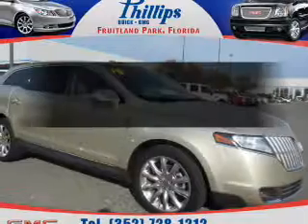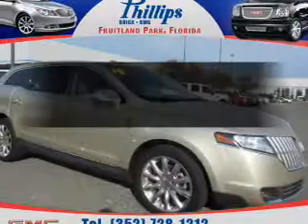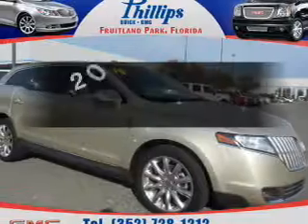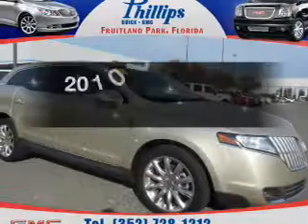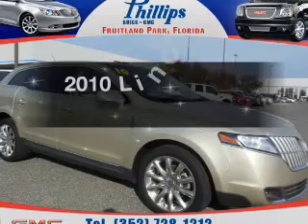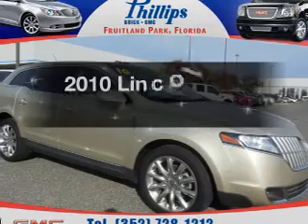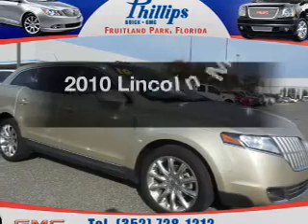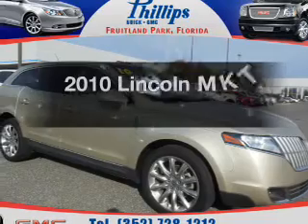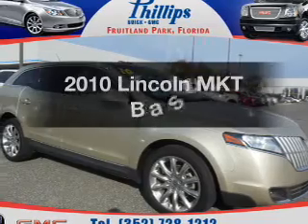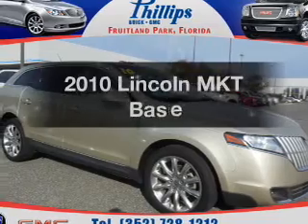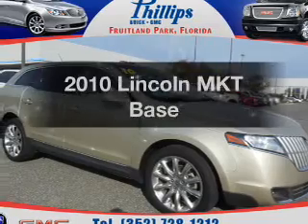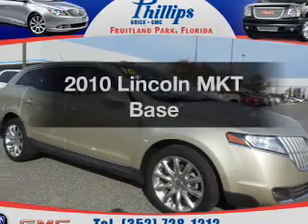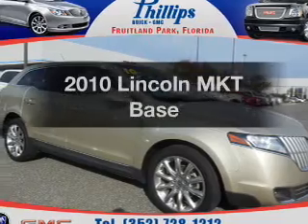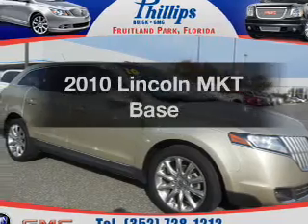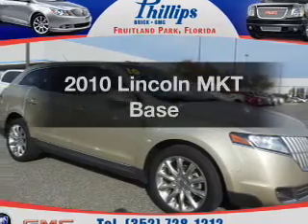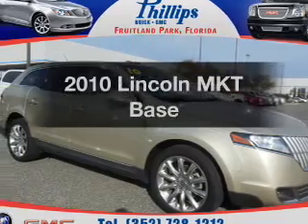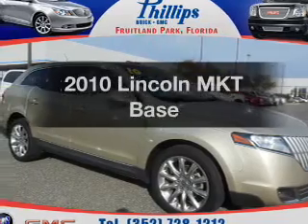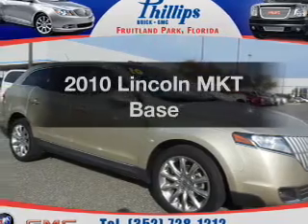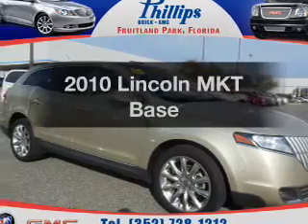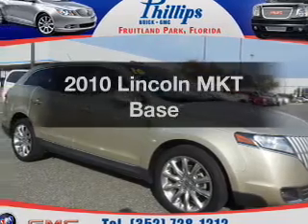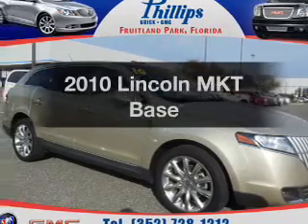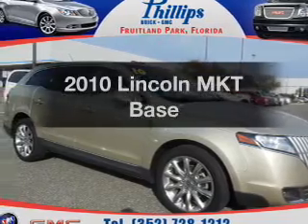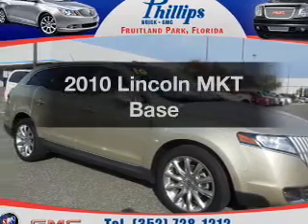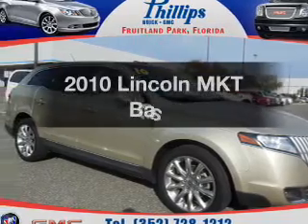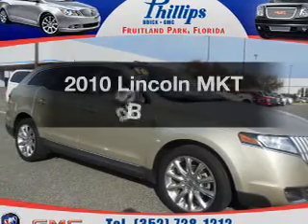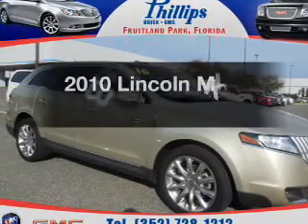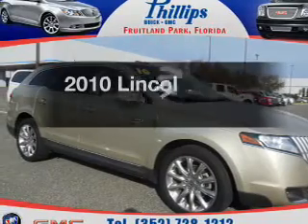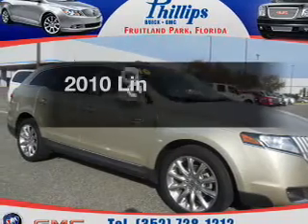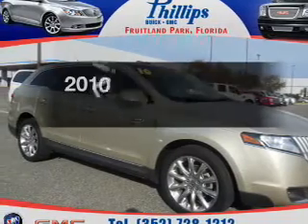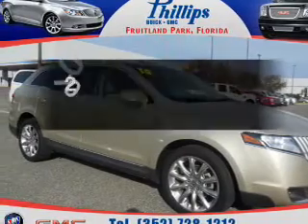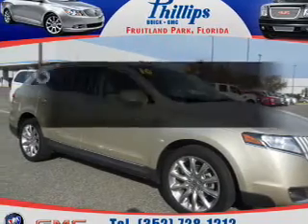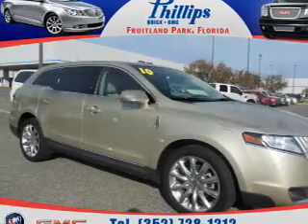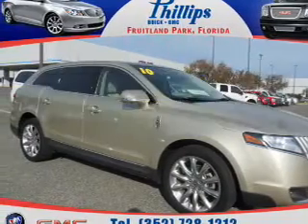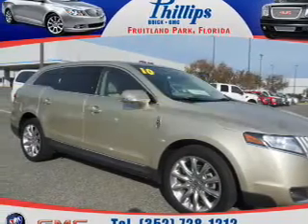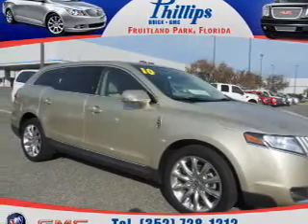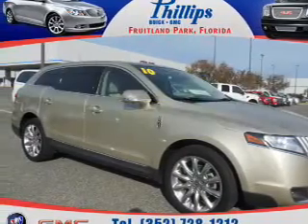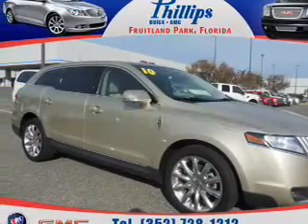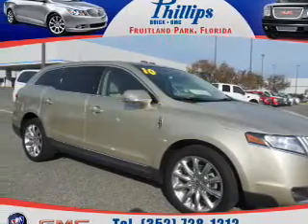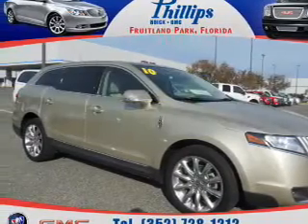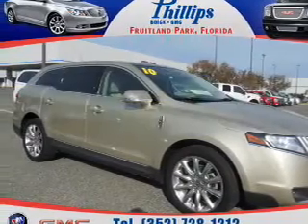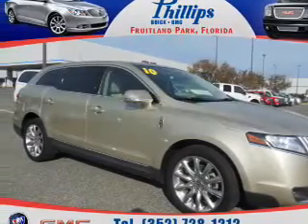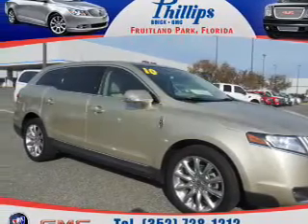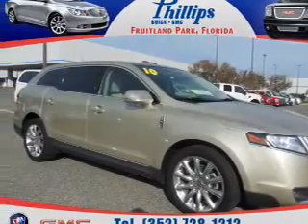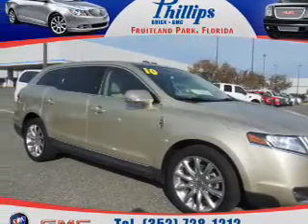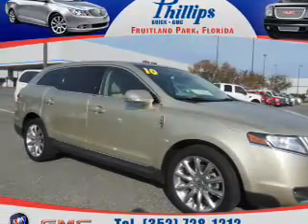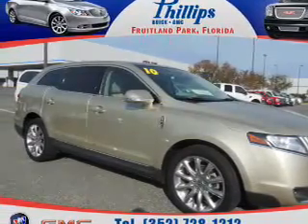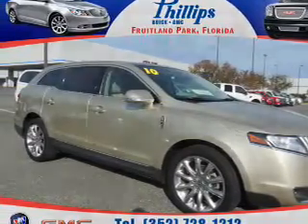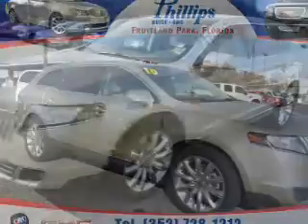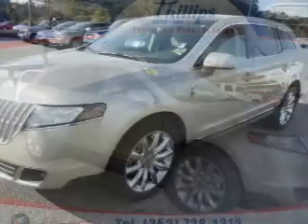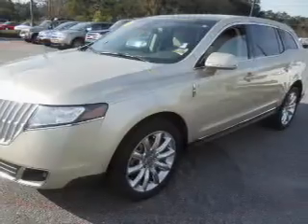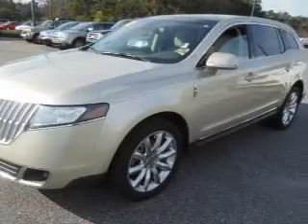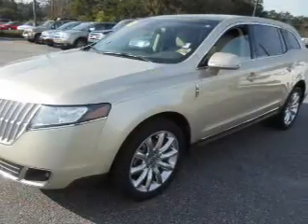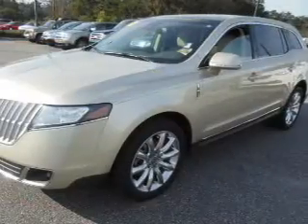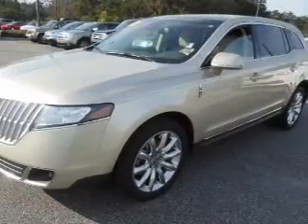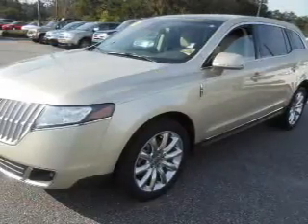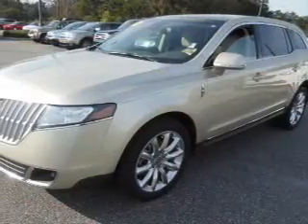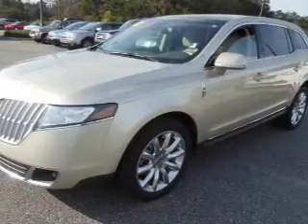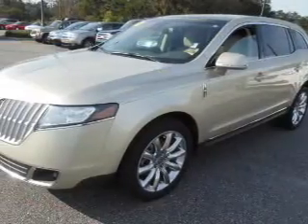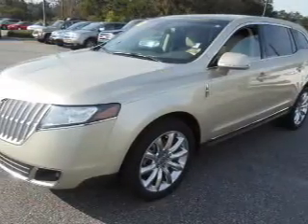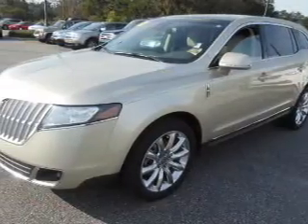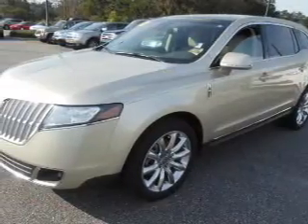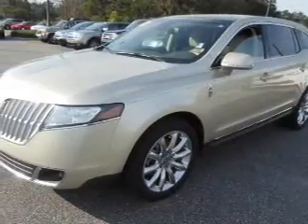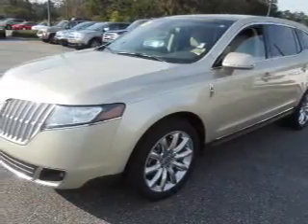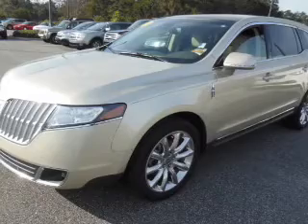Presenting the 2010 Lincoln MKT. If you're looking for a first-rate auto, this one could be yours today.